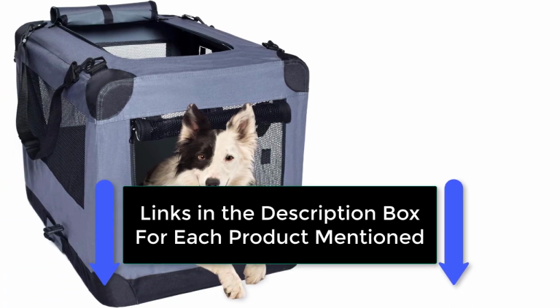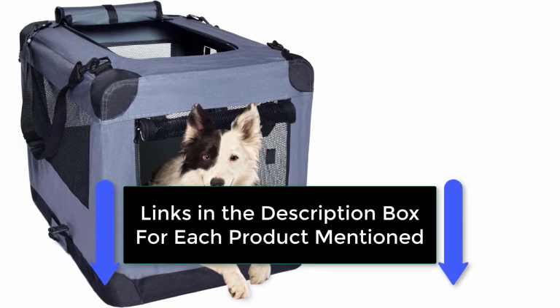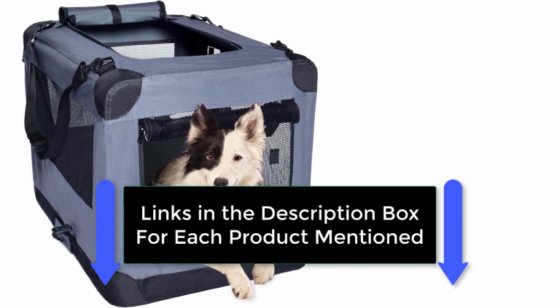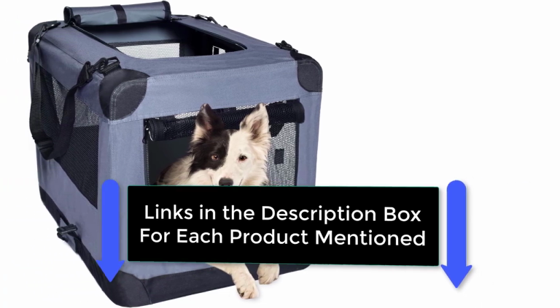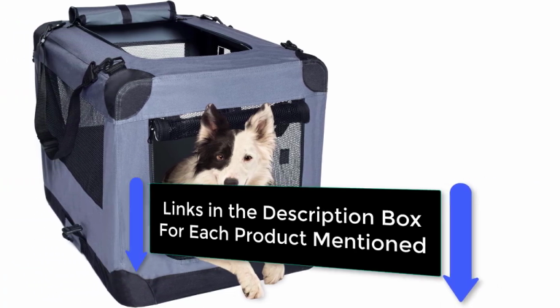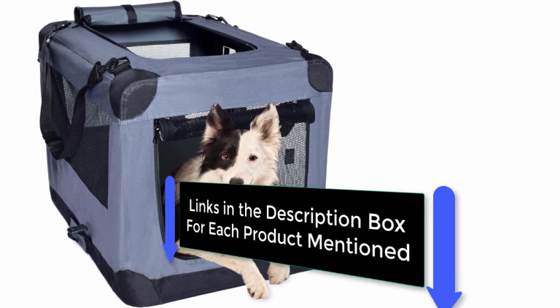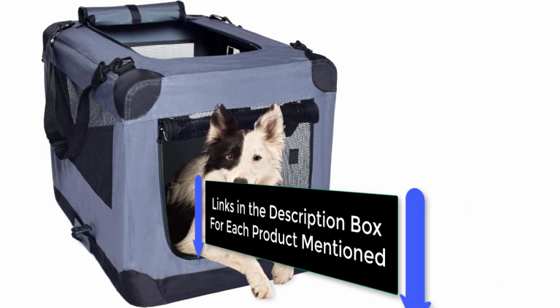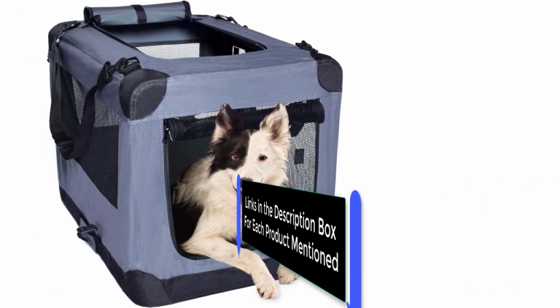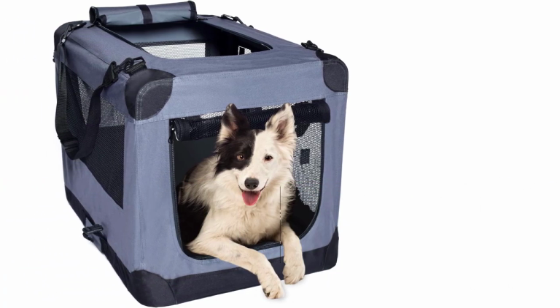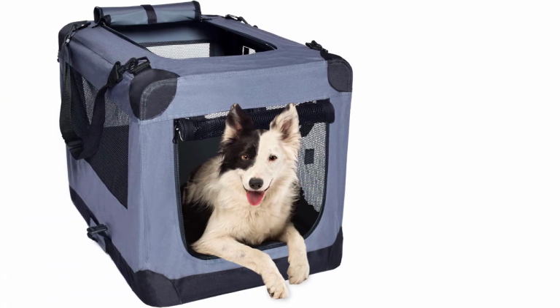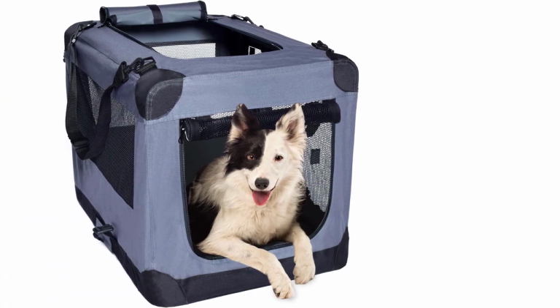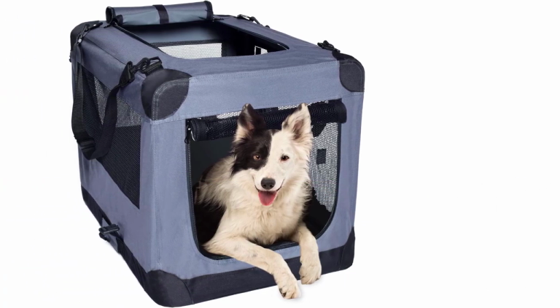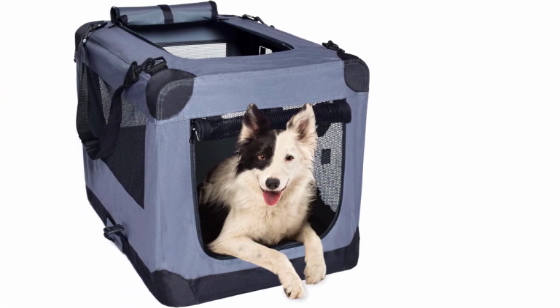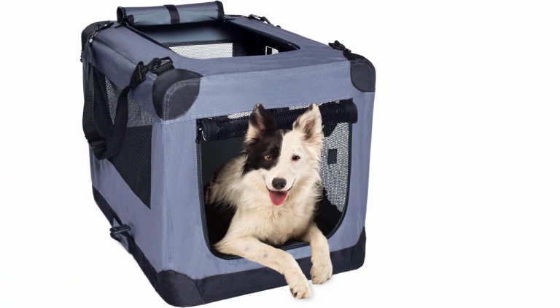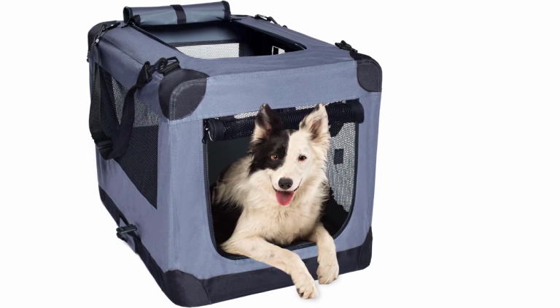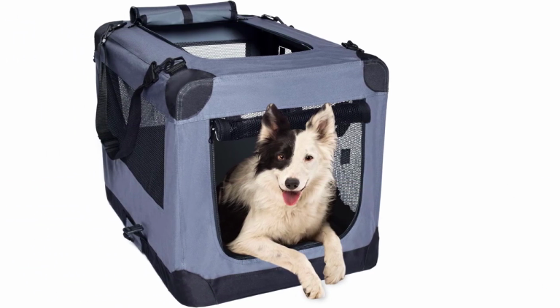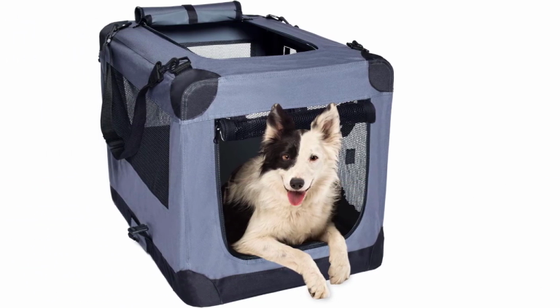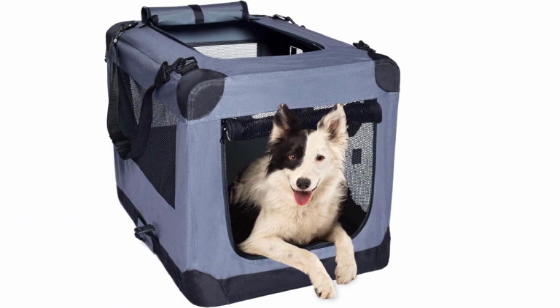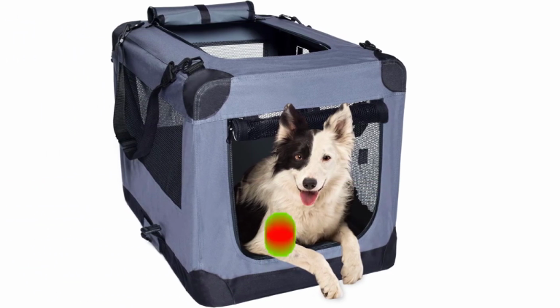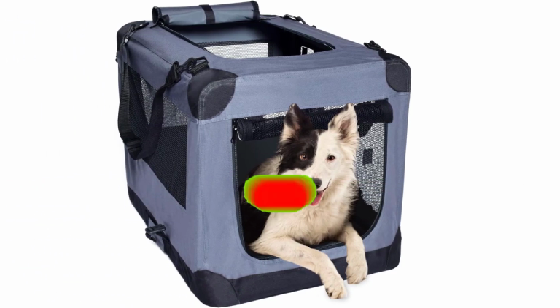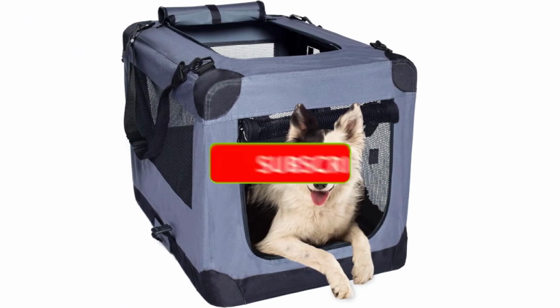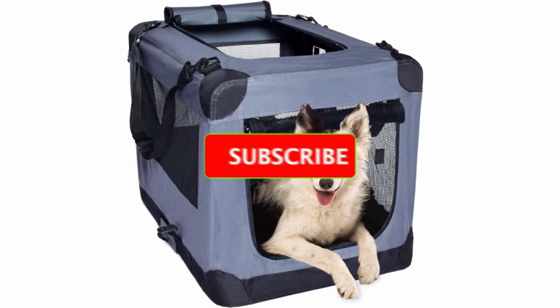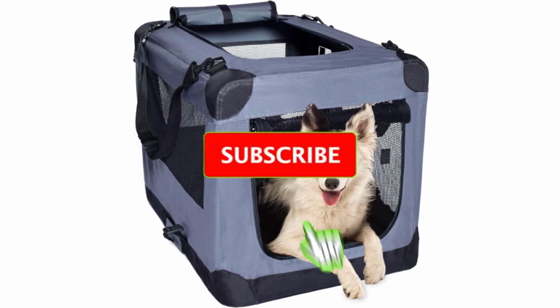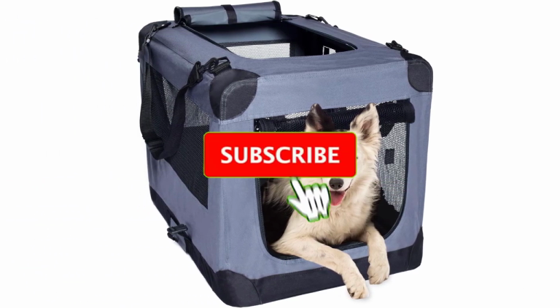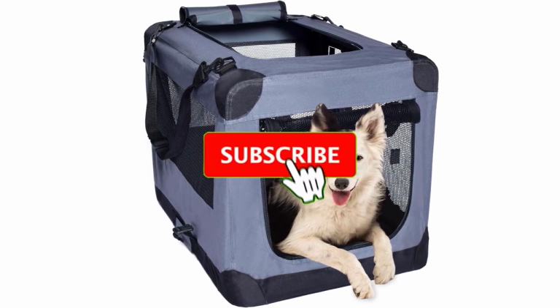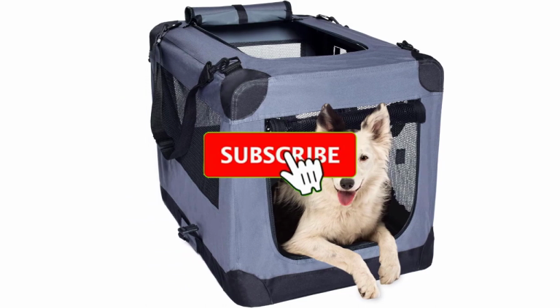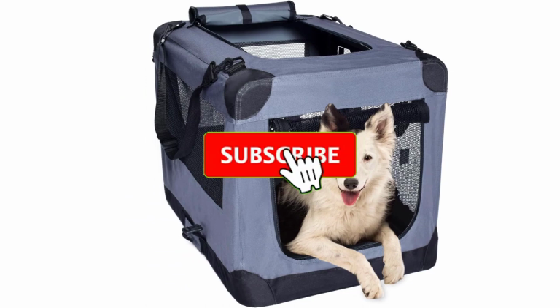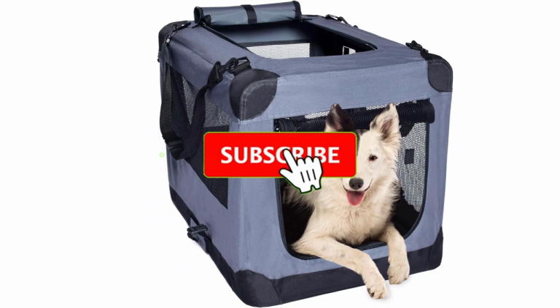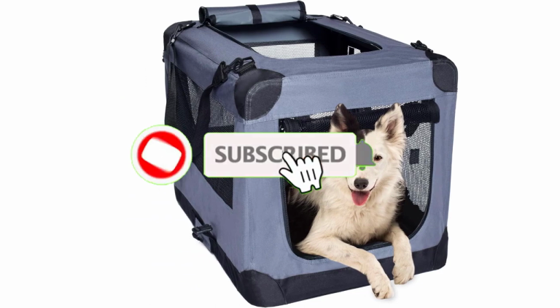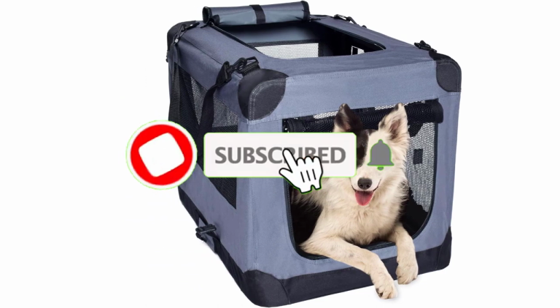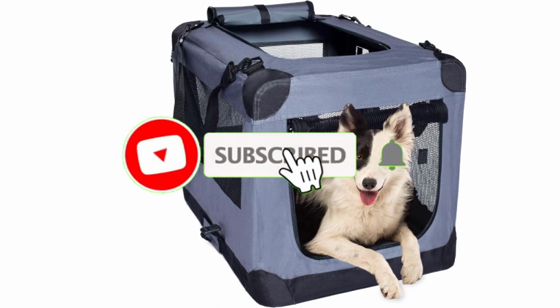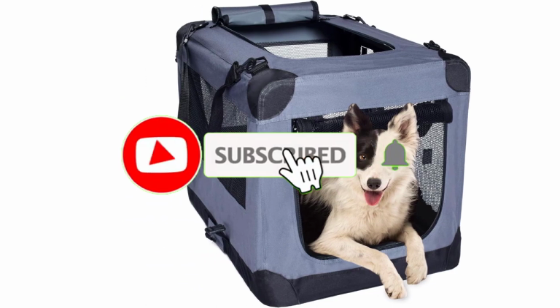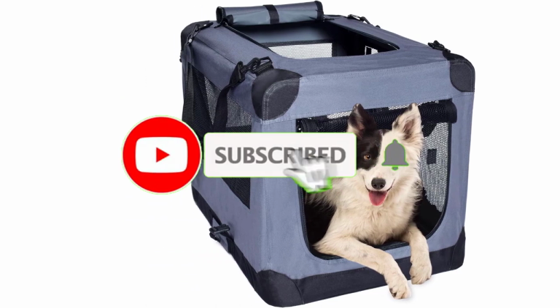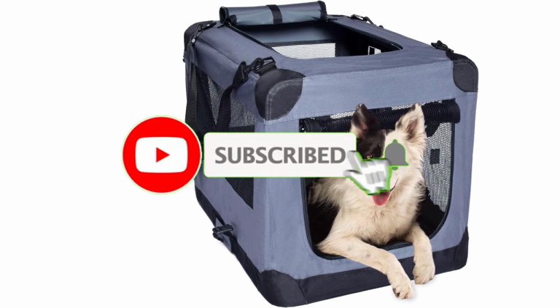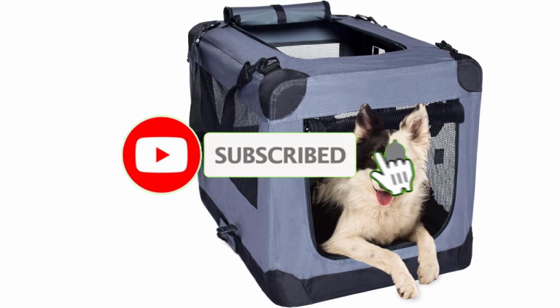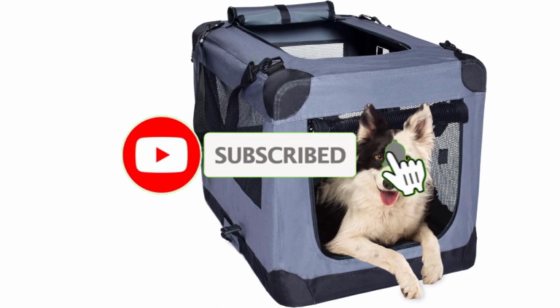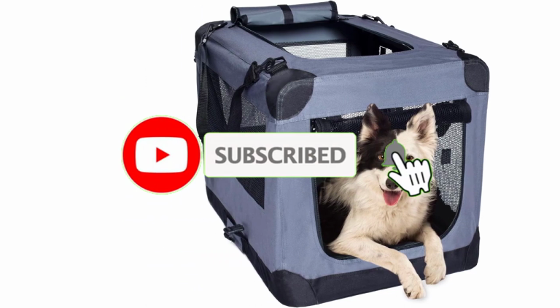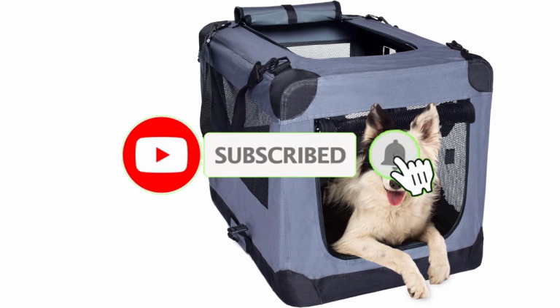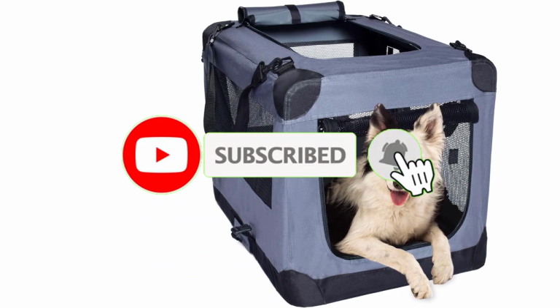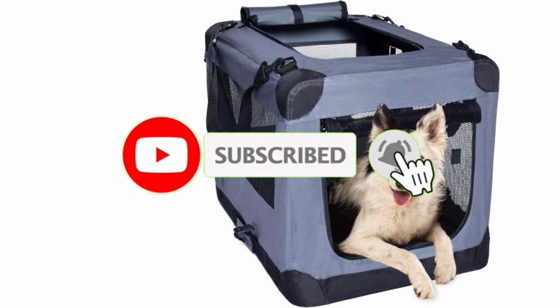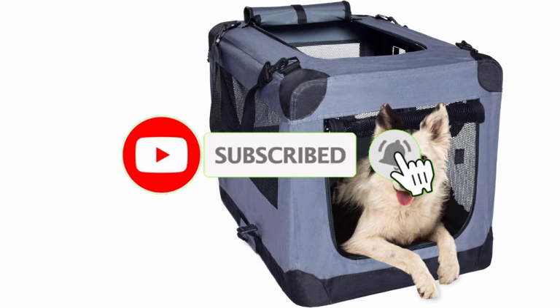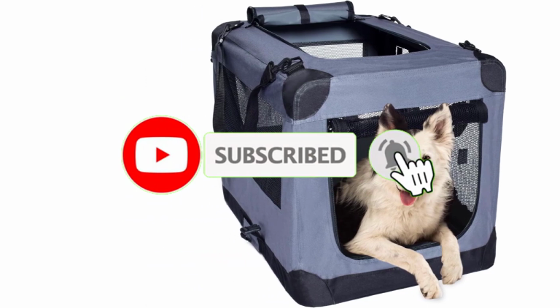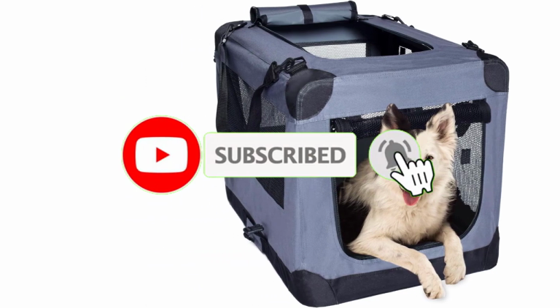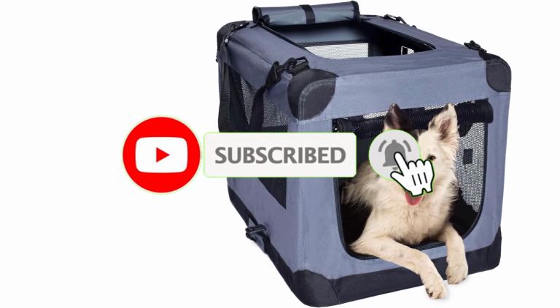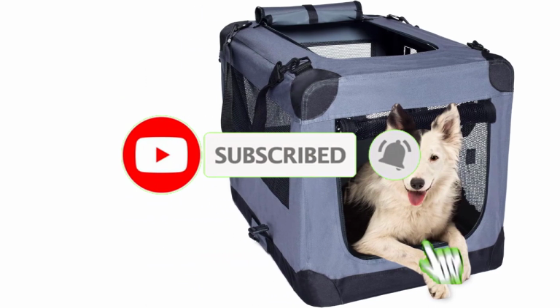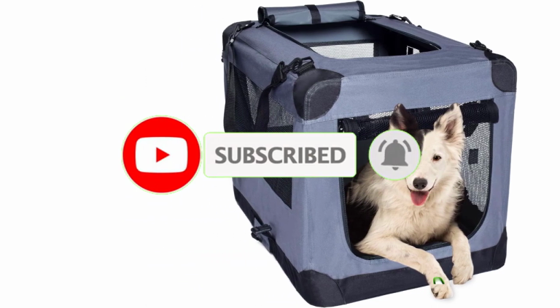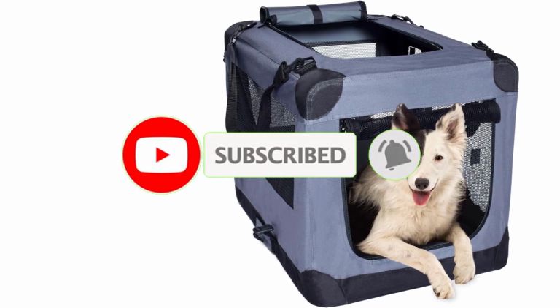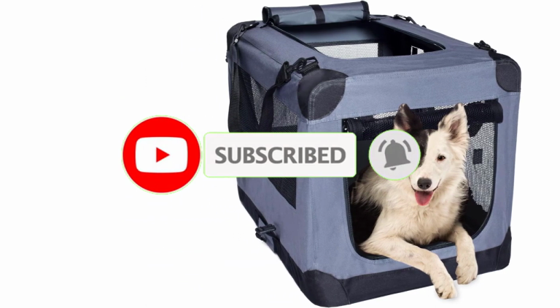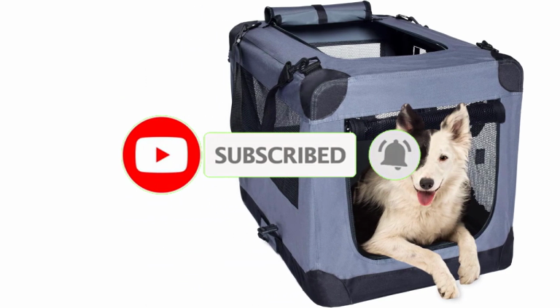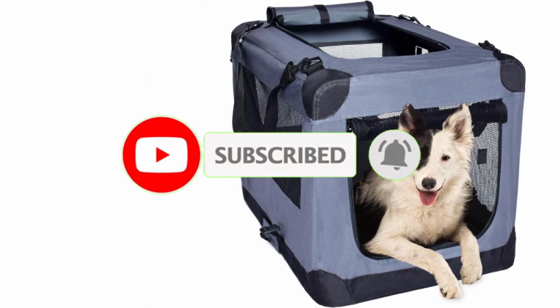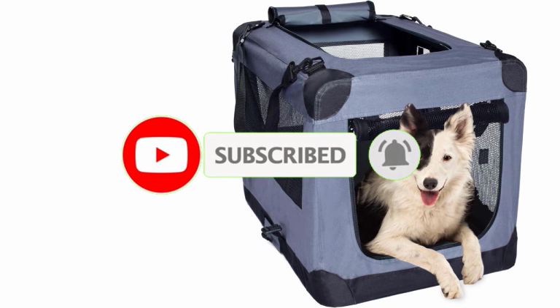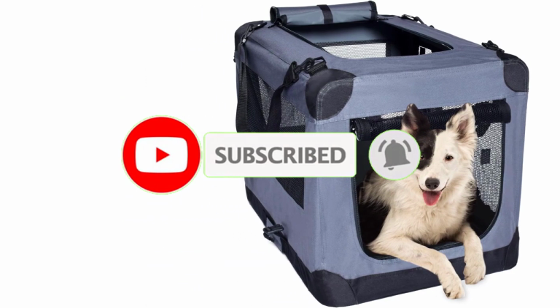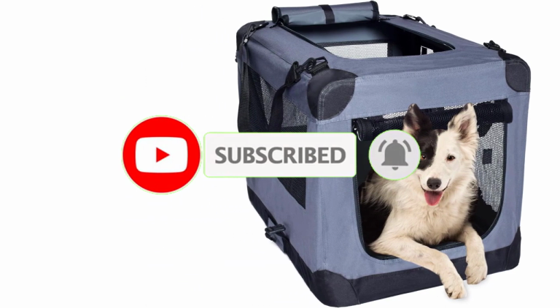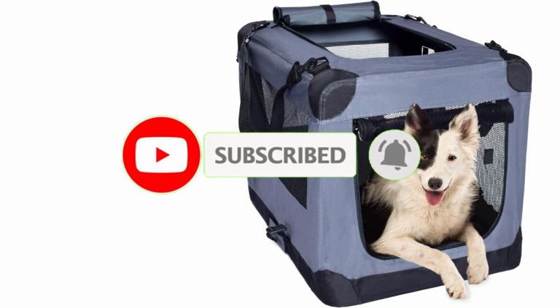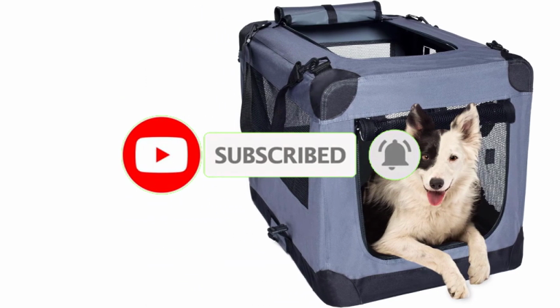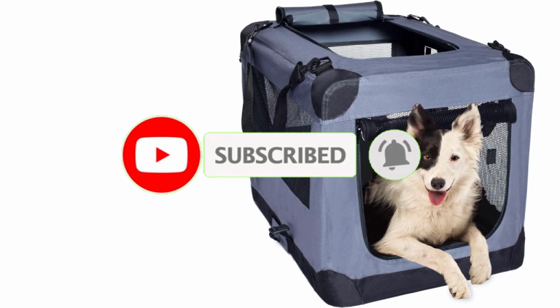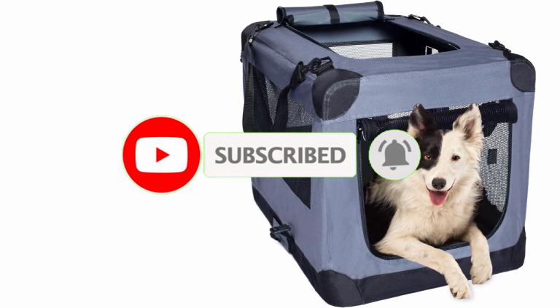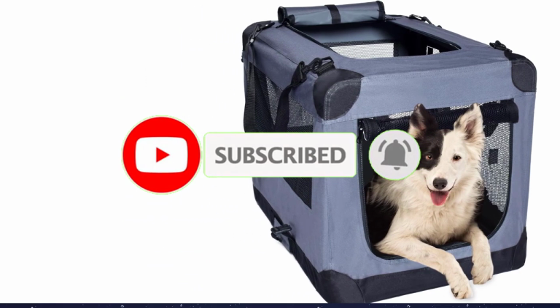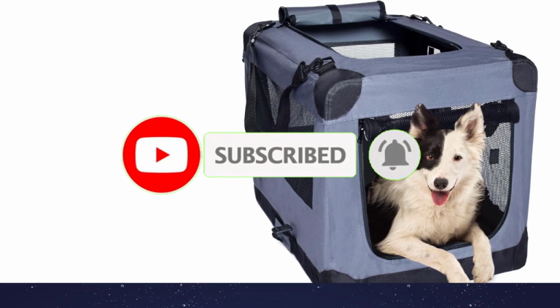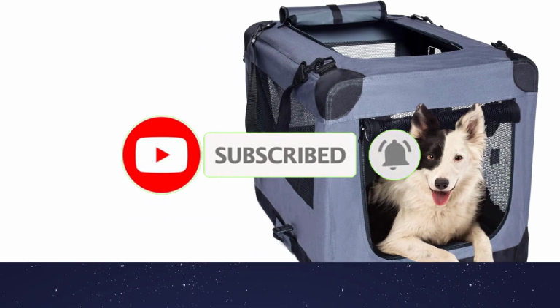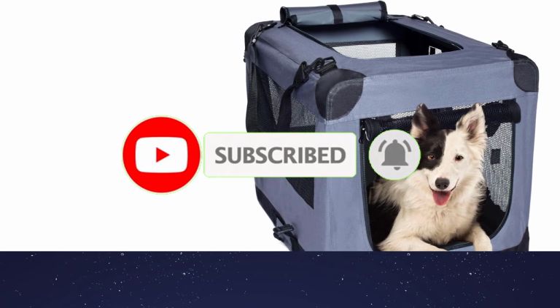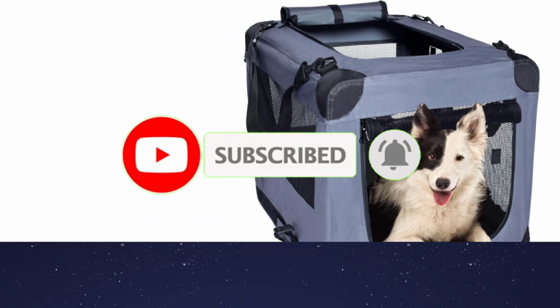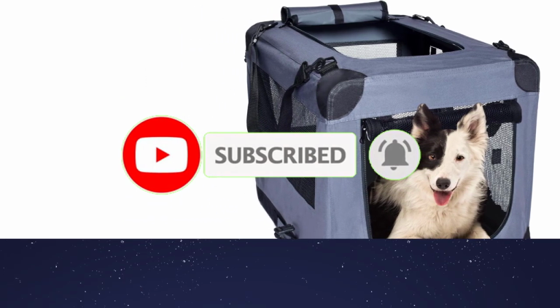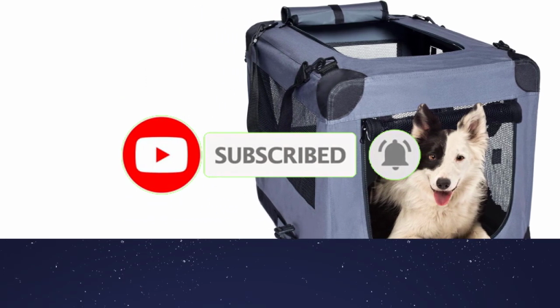Let's get started. Before we get started, make sure to subscribe to our channel and press the bell so you get a notification when we upload new videos.